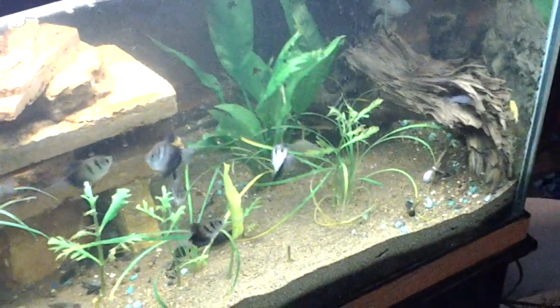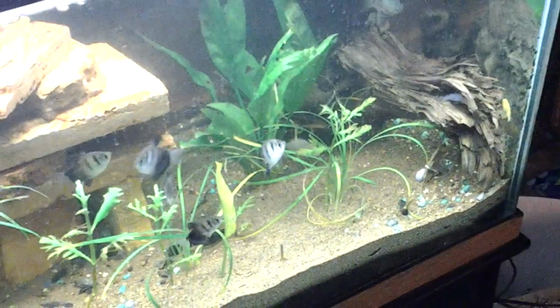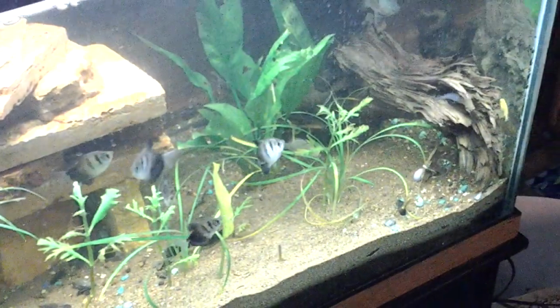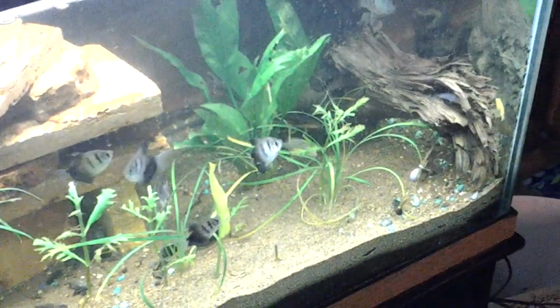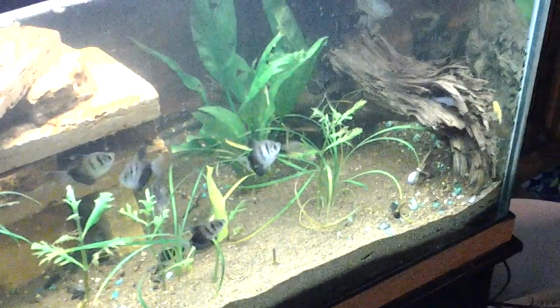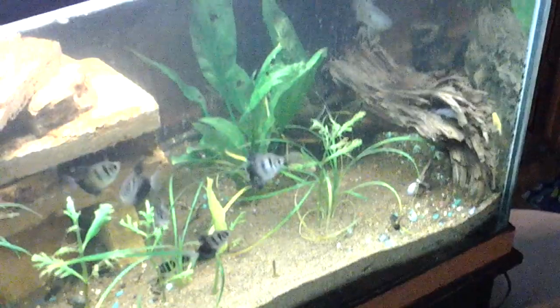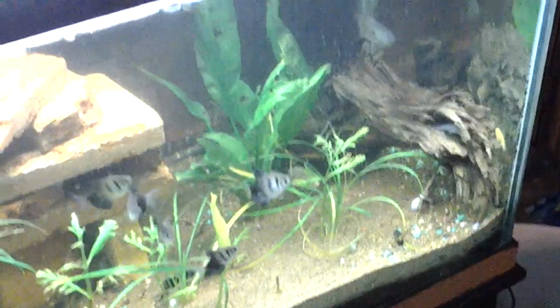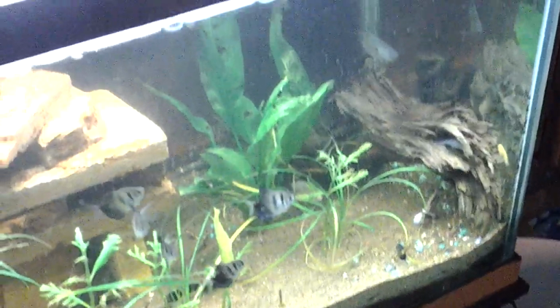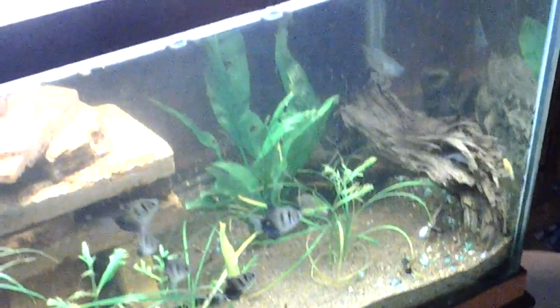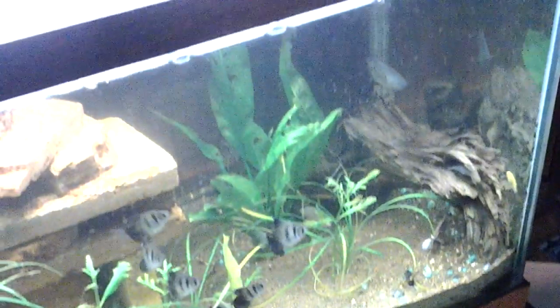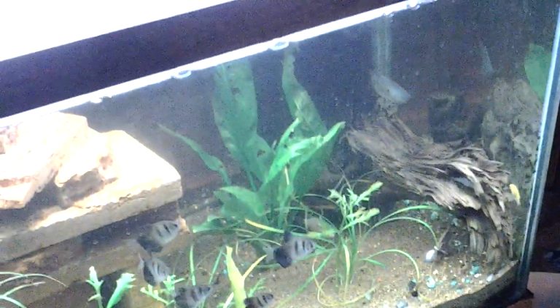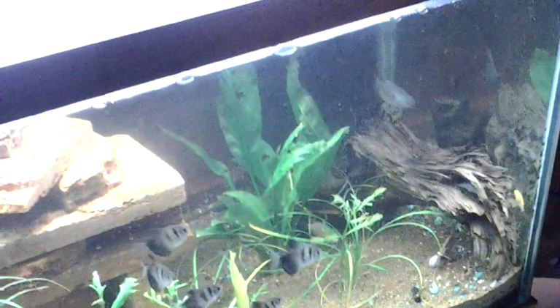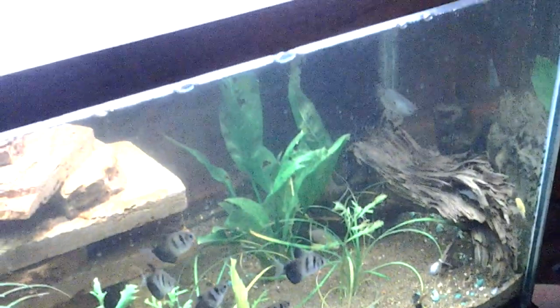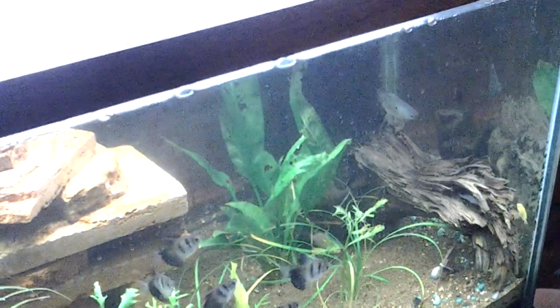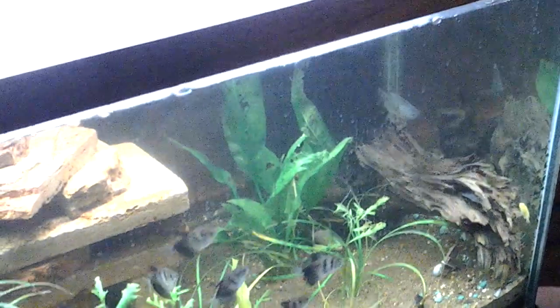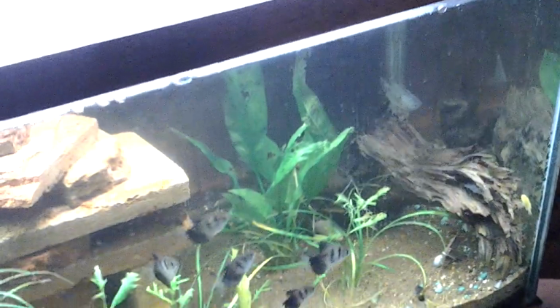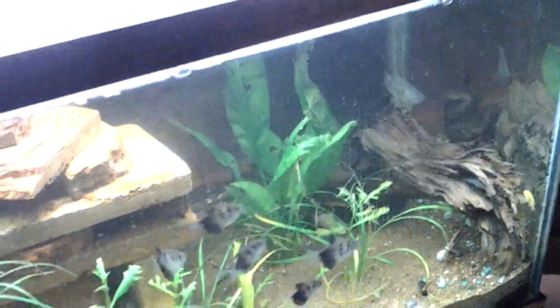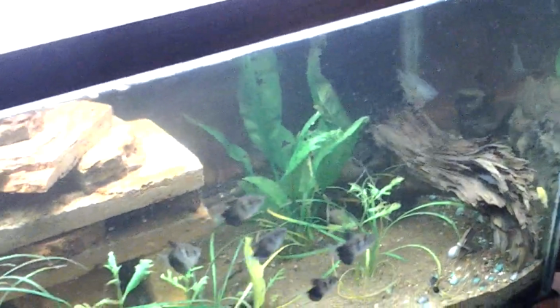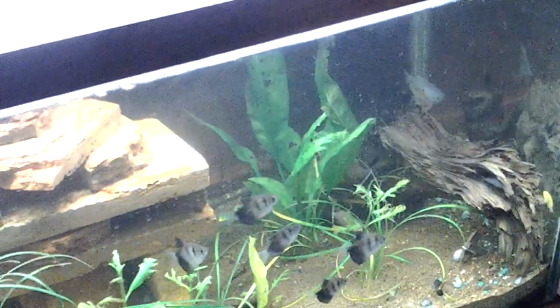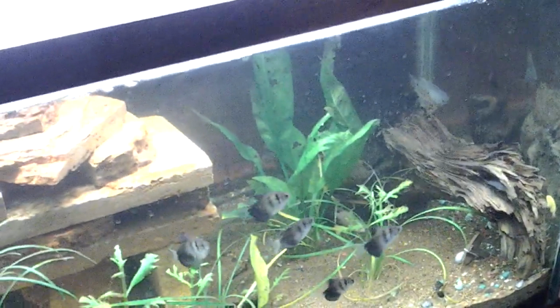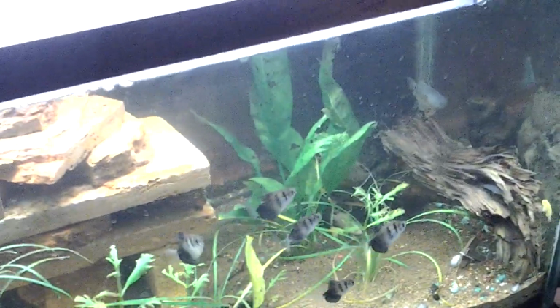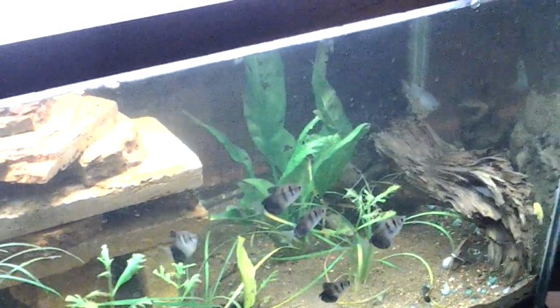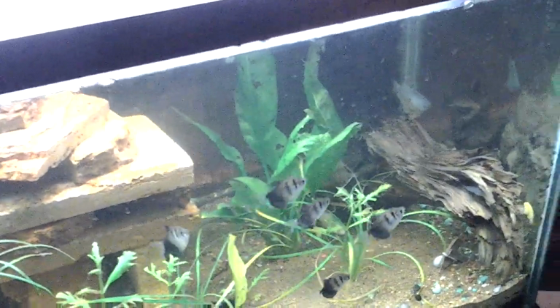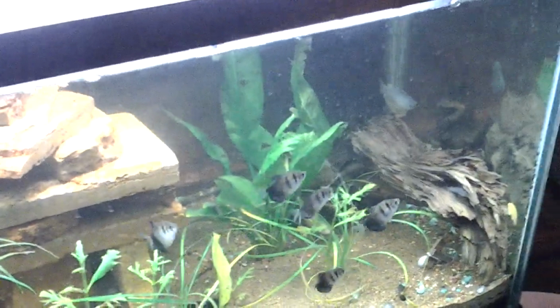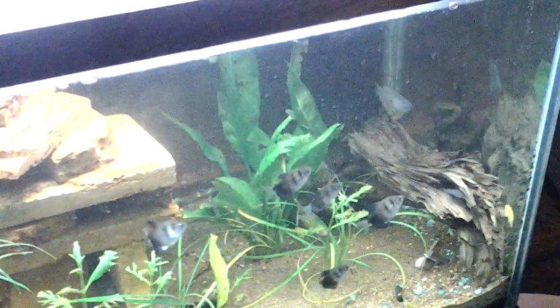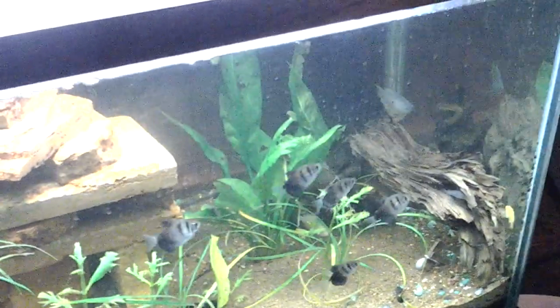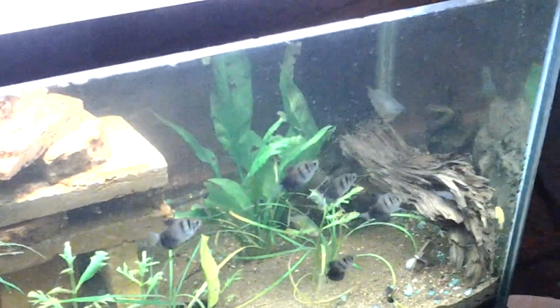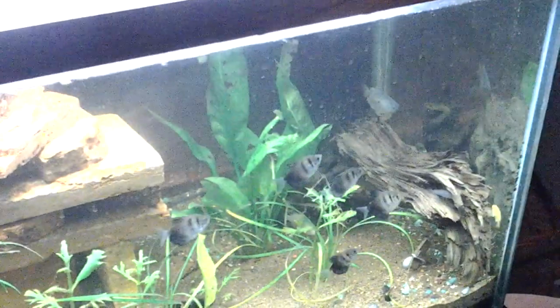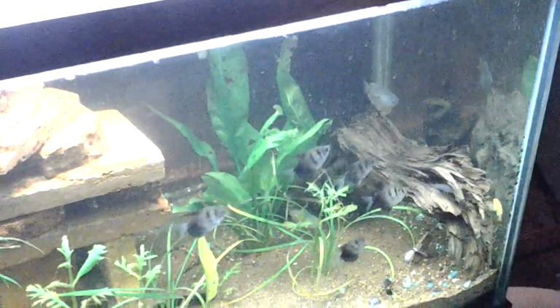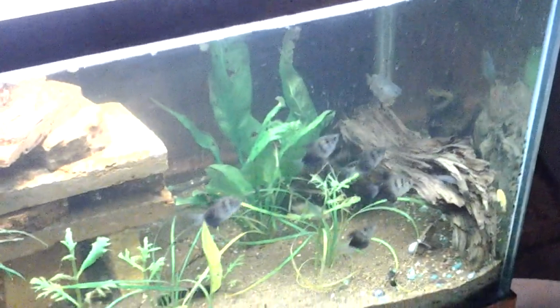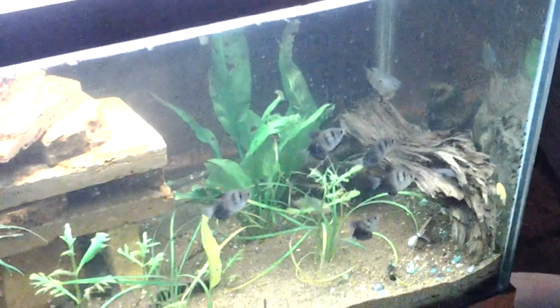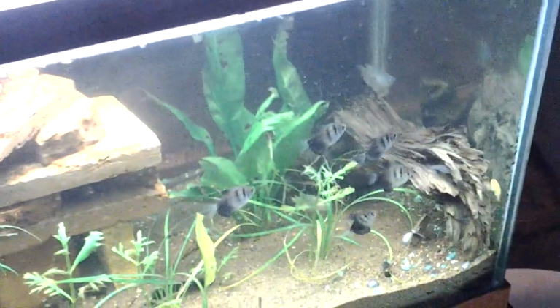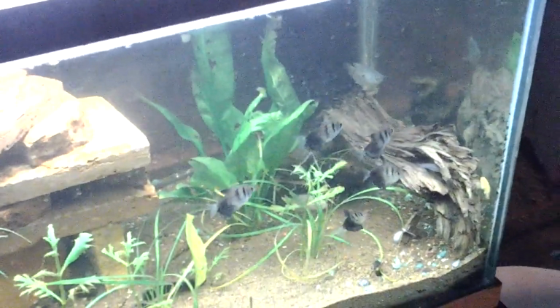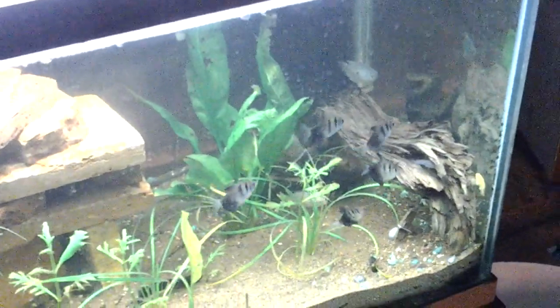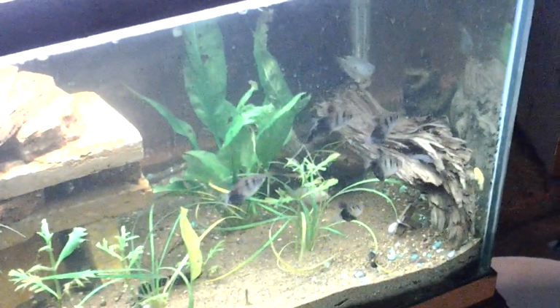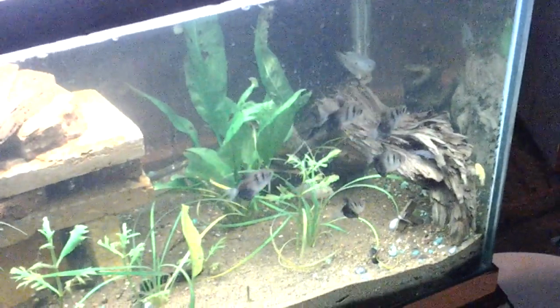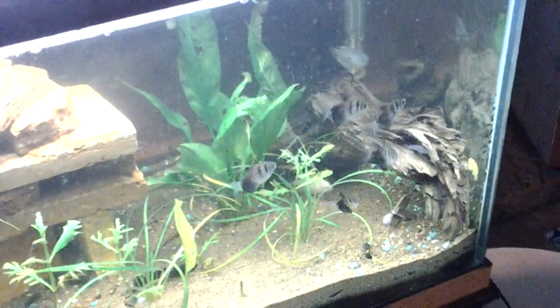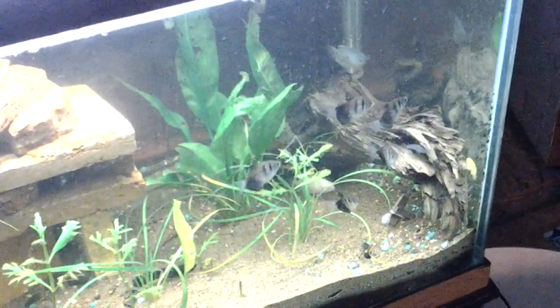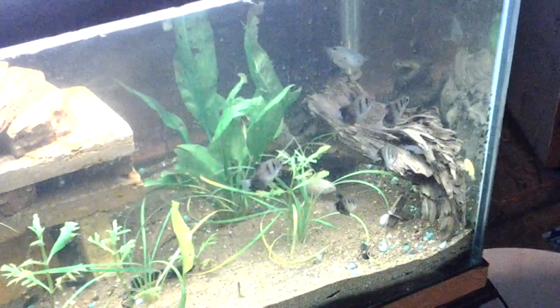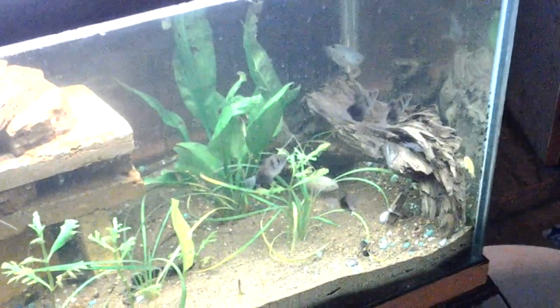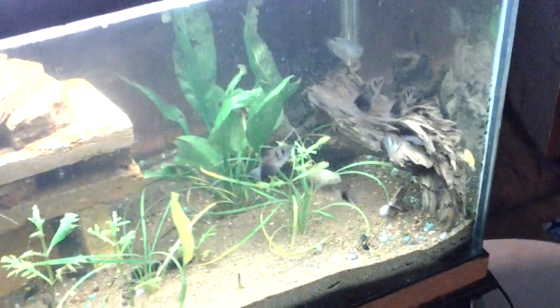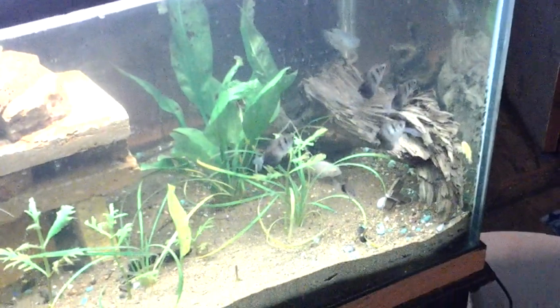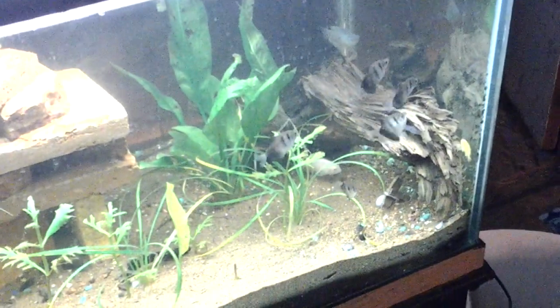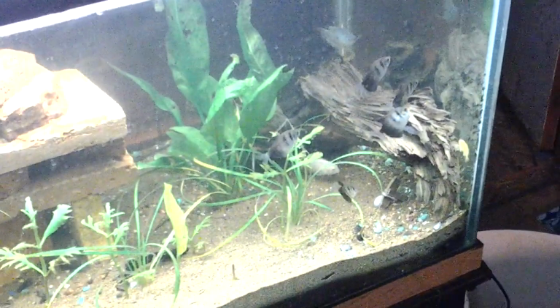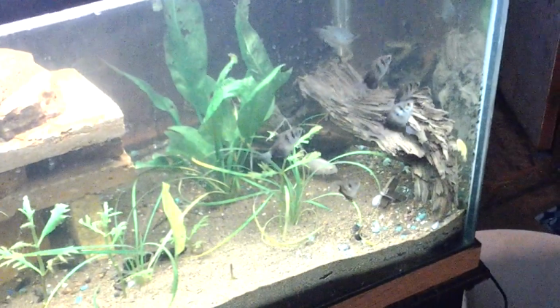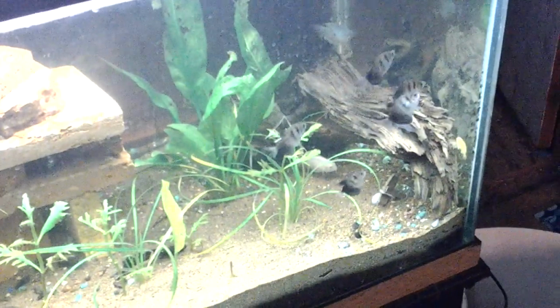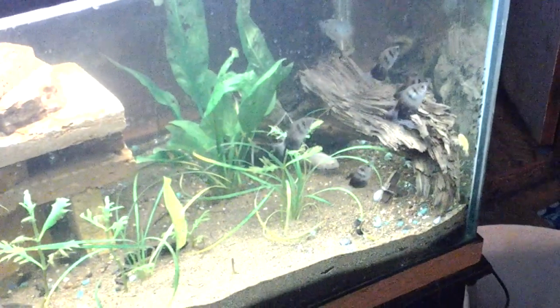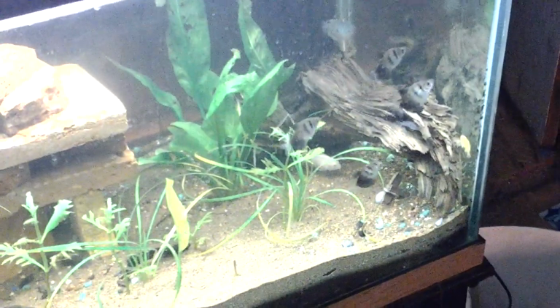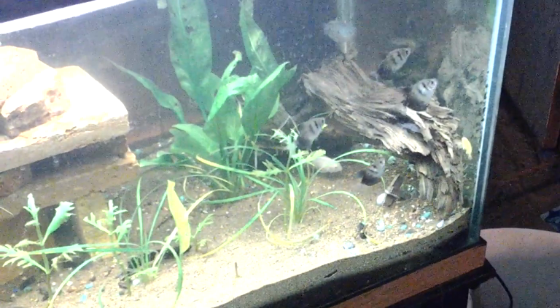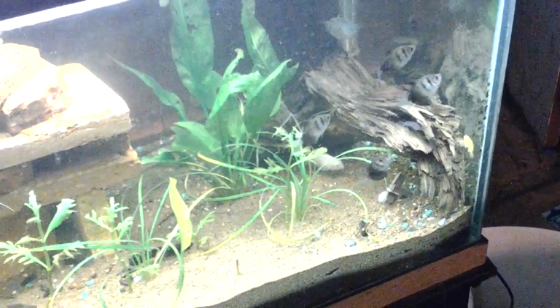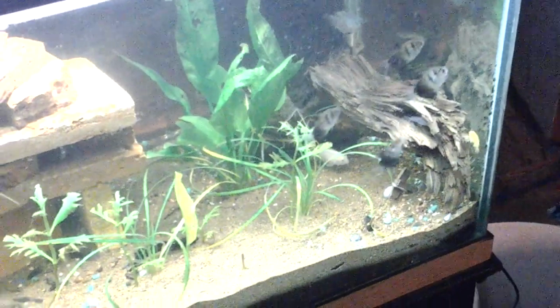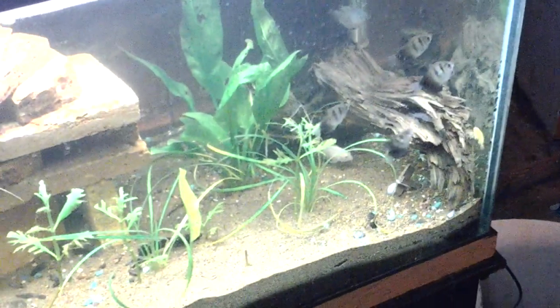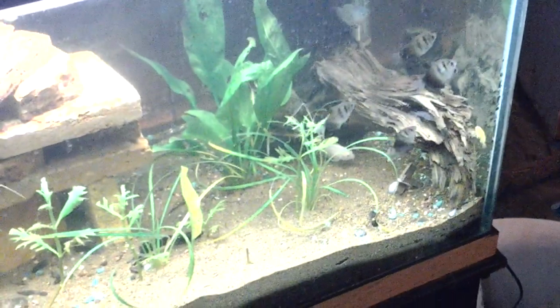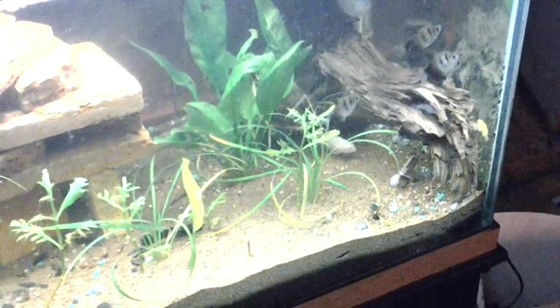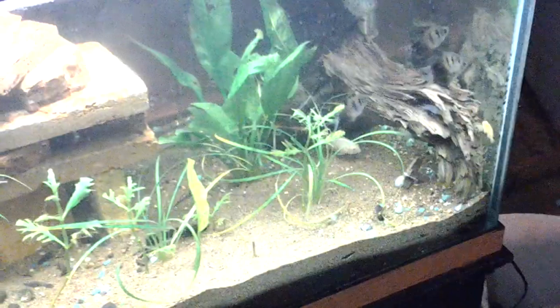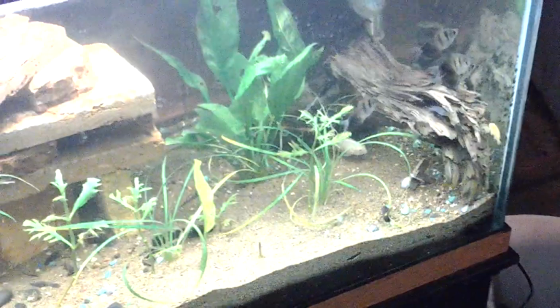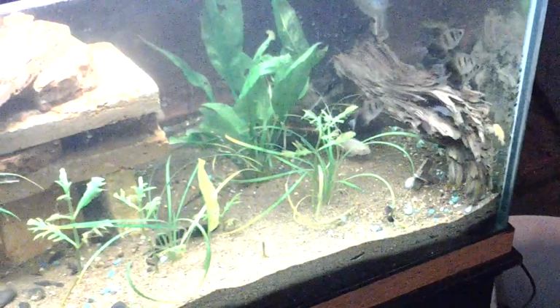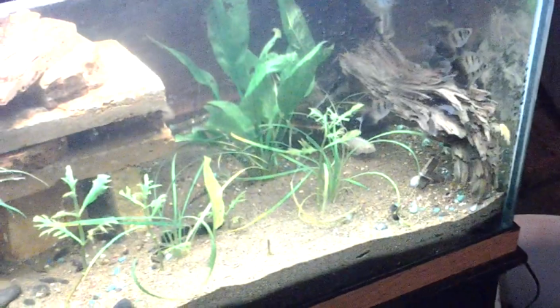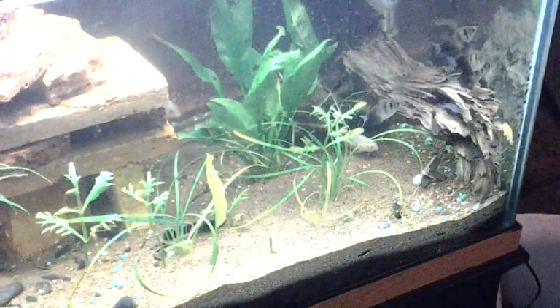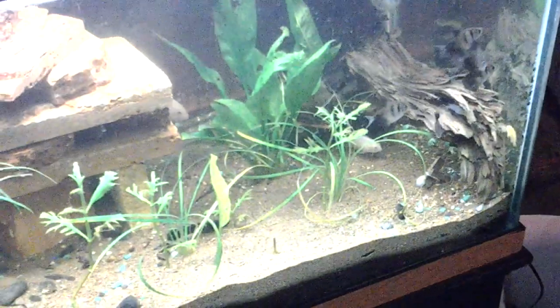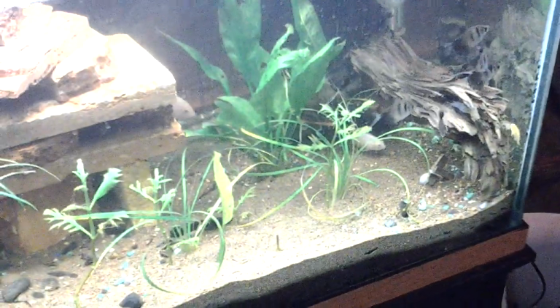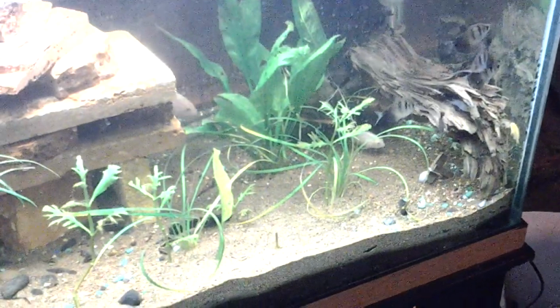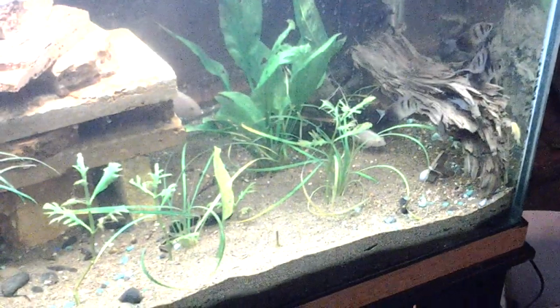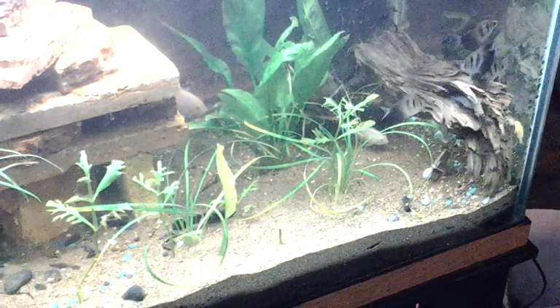This is my 75 gallon tank, and here's a chunk of driftwood from the river bar.